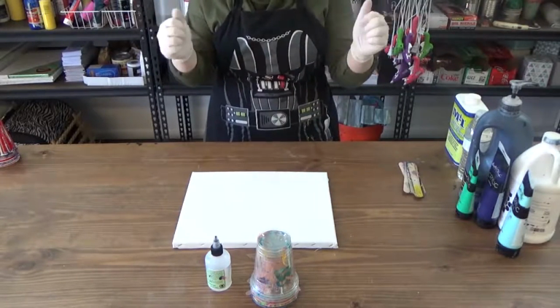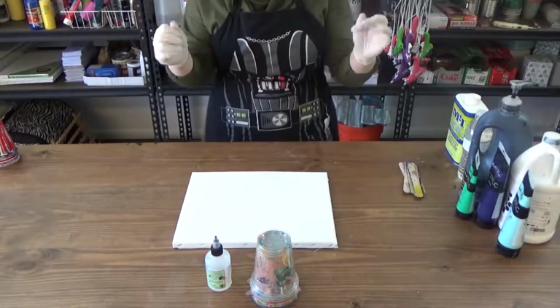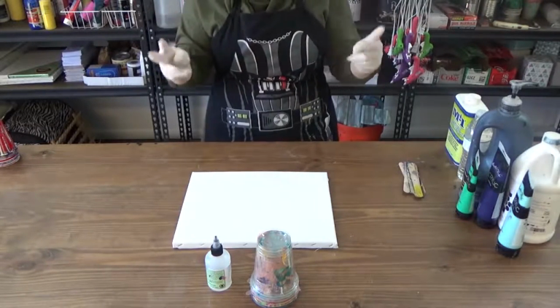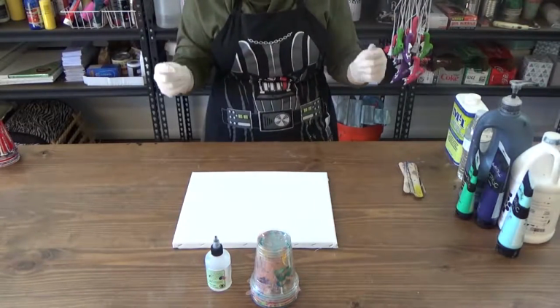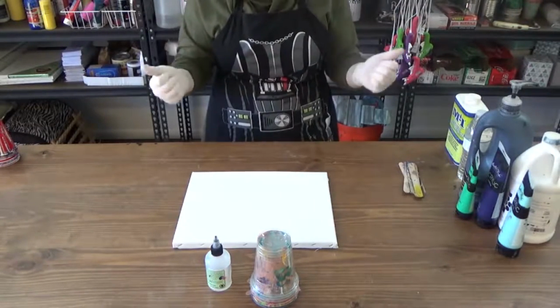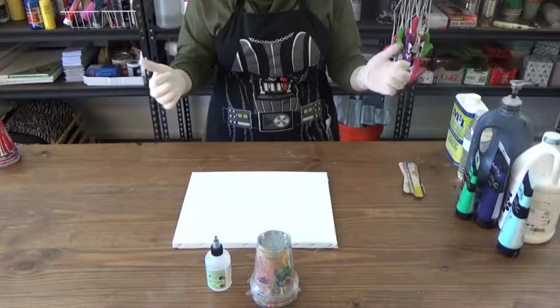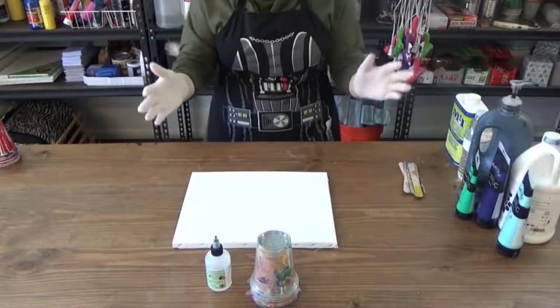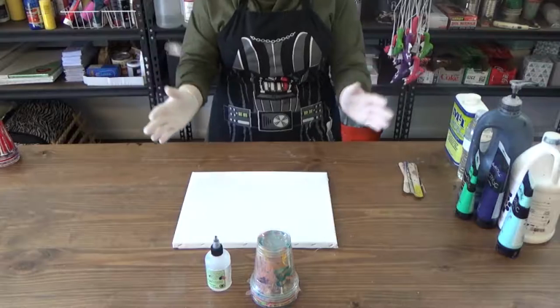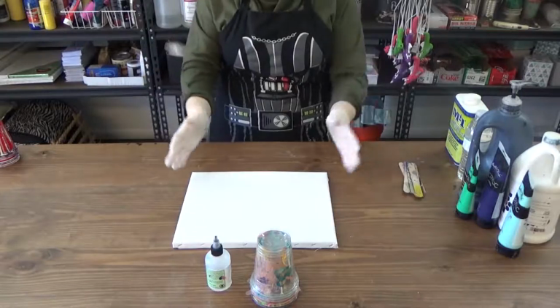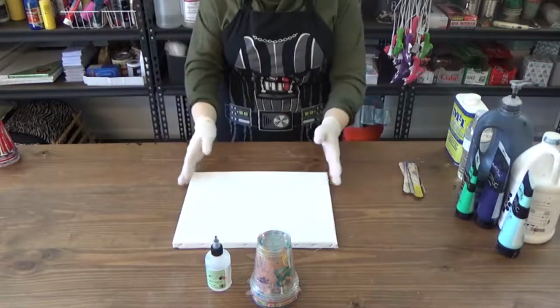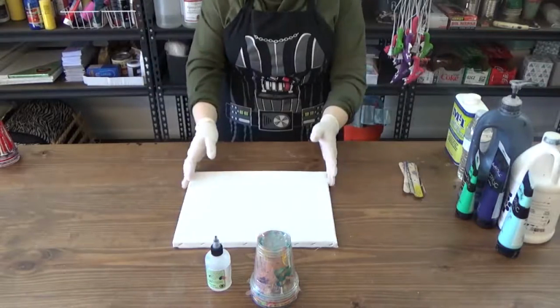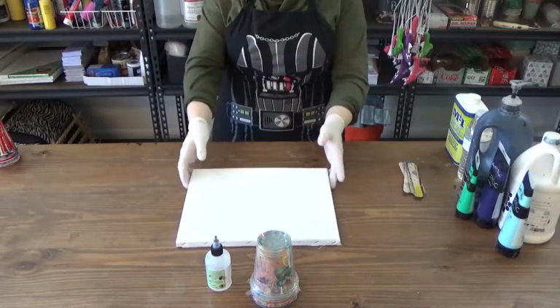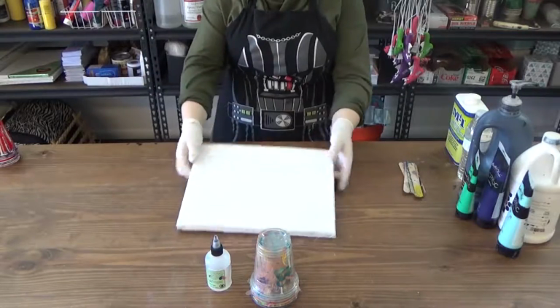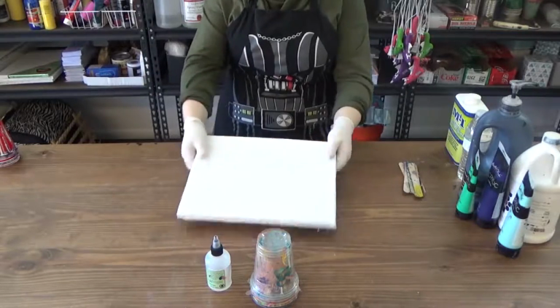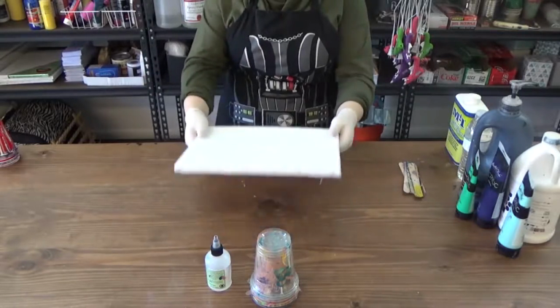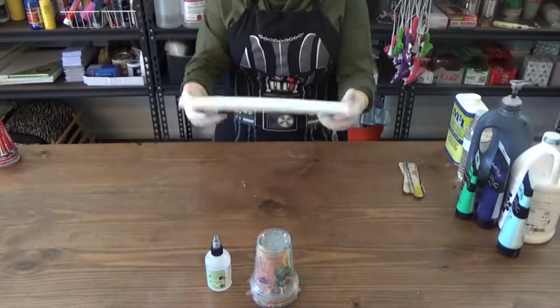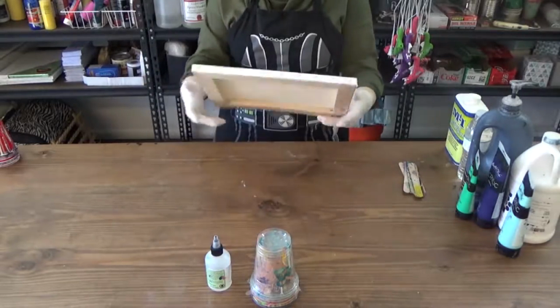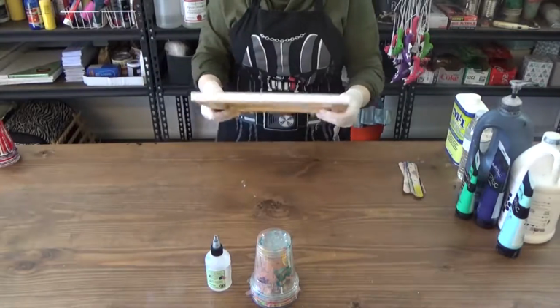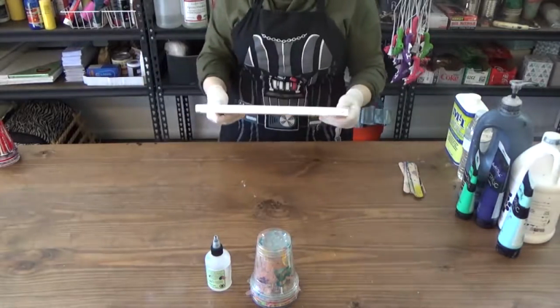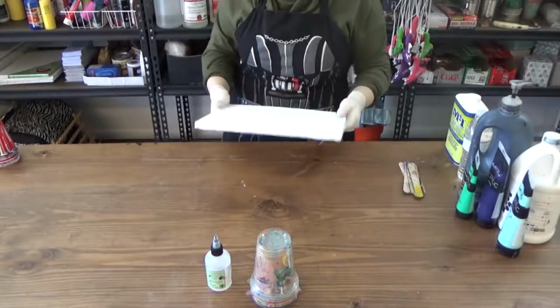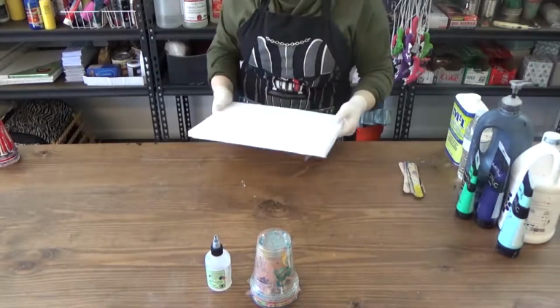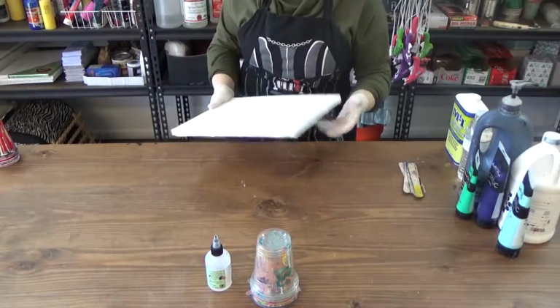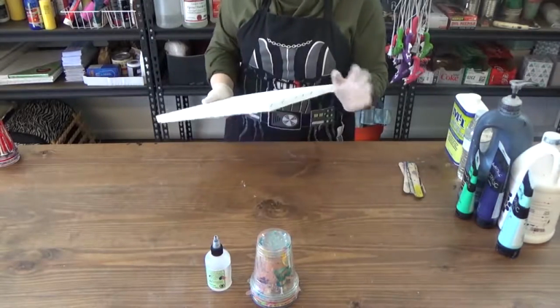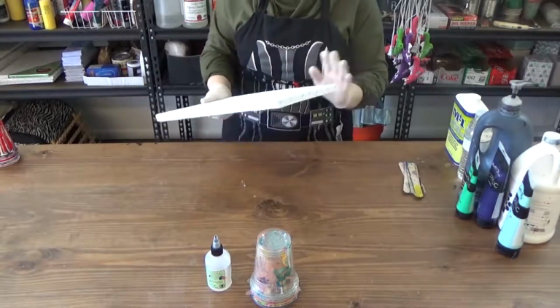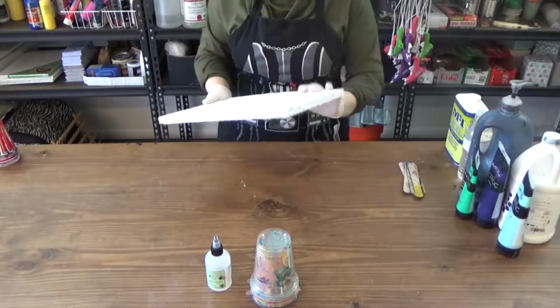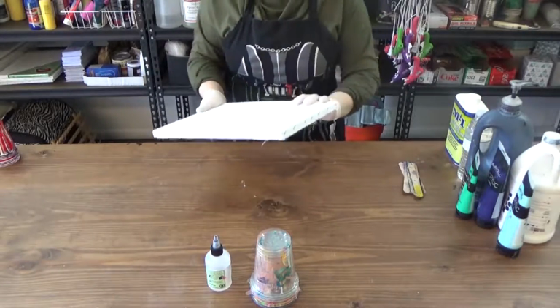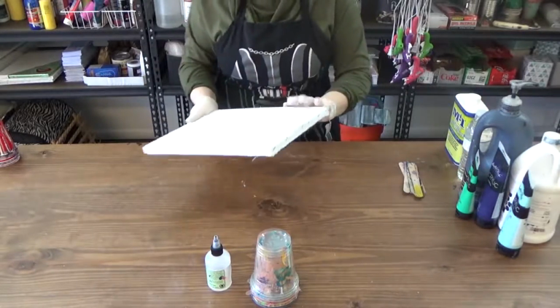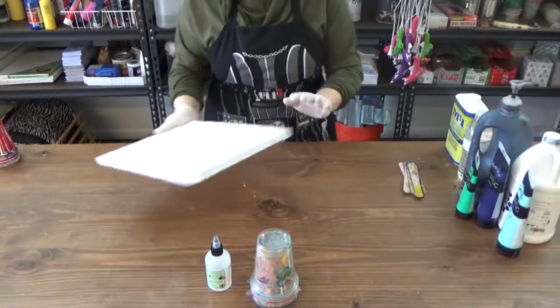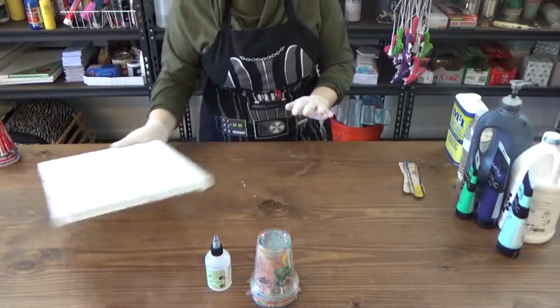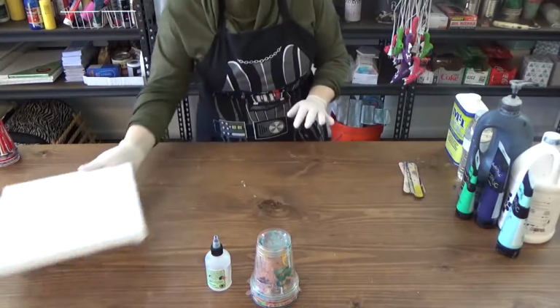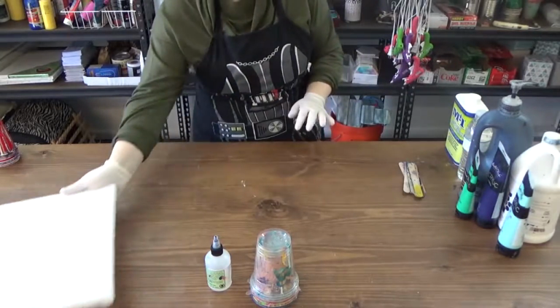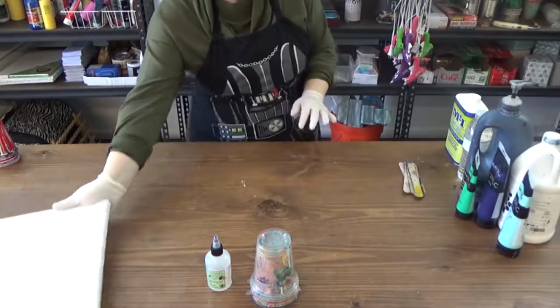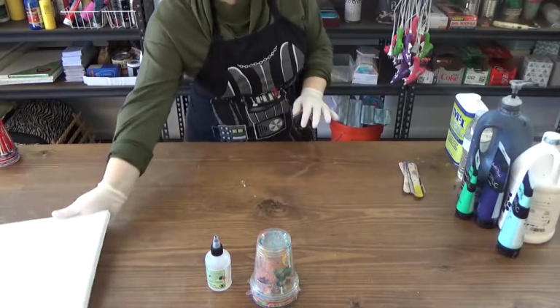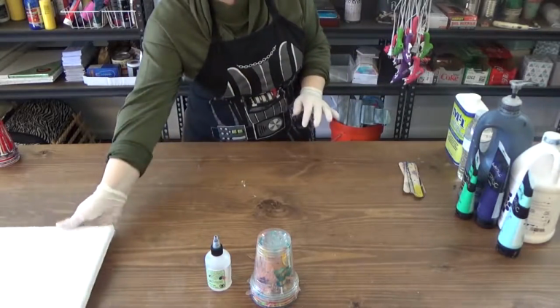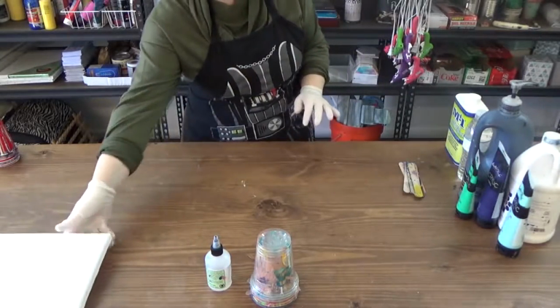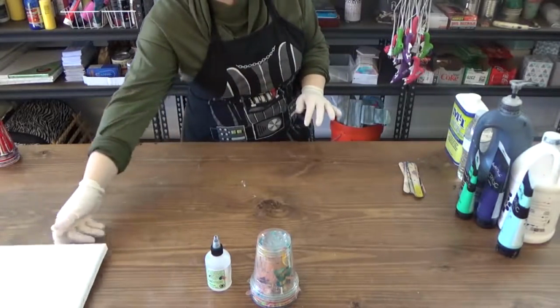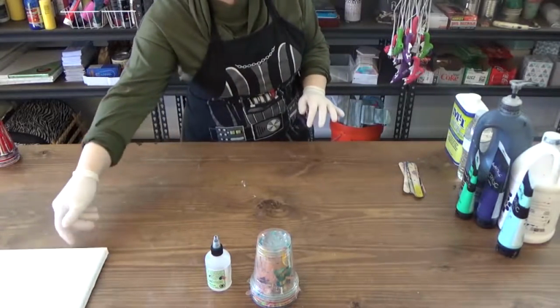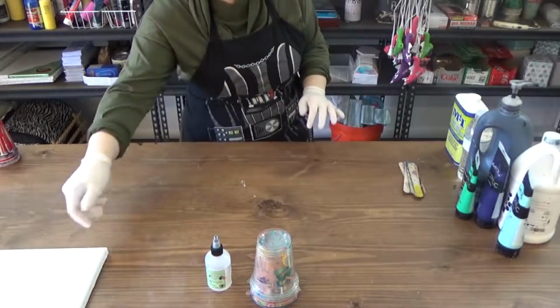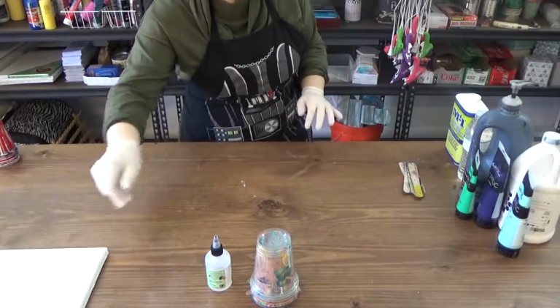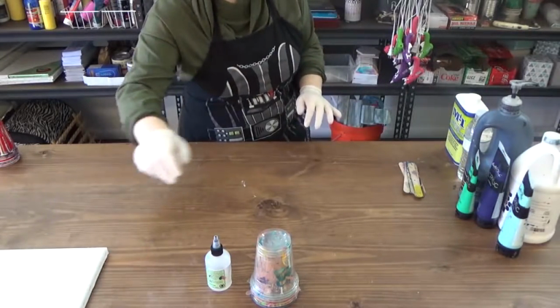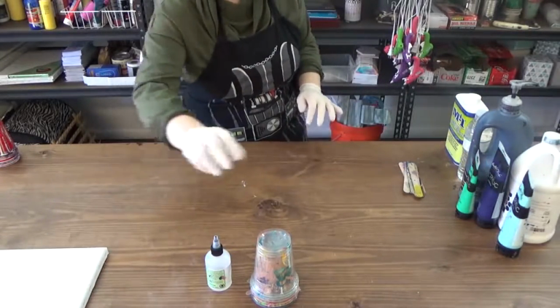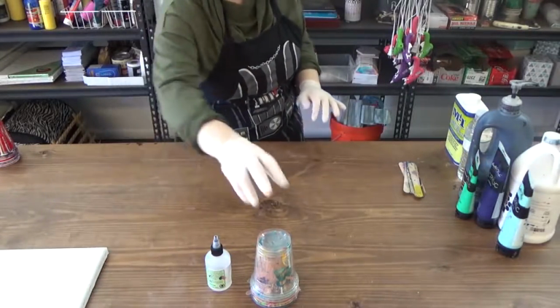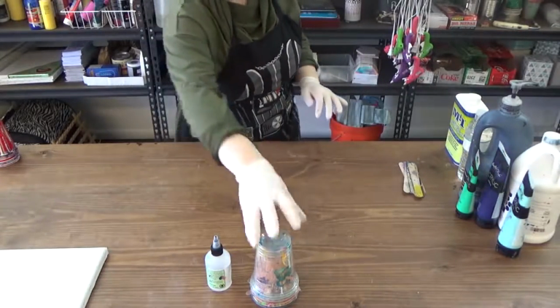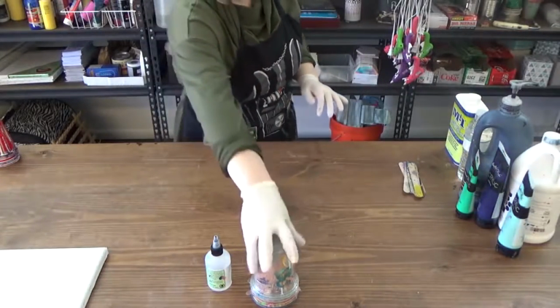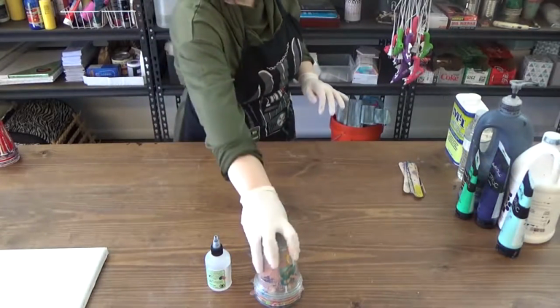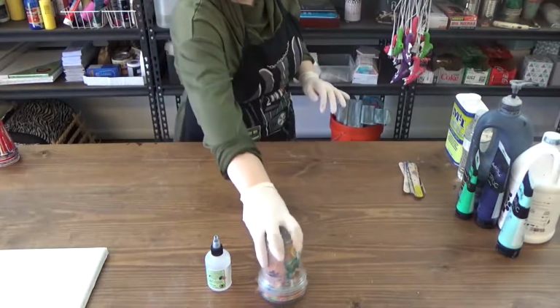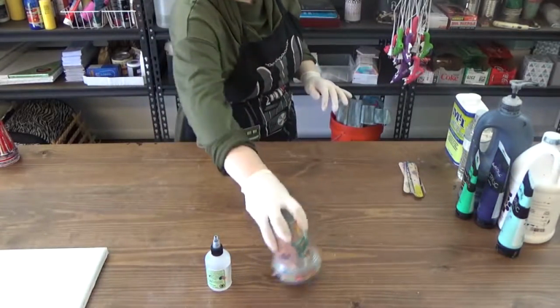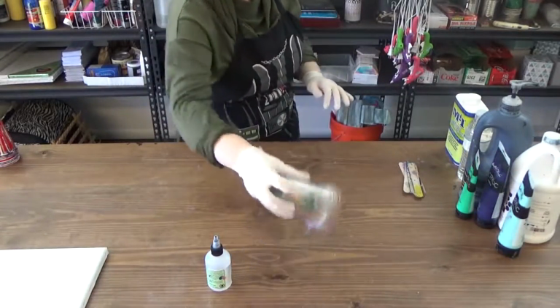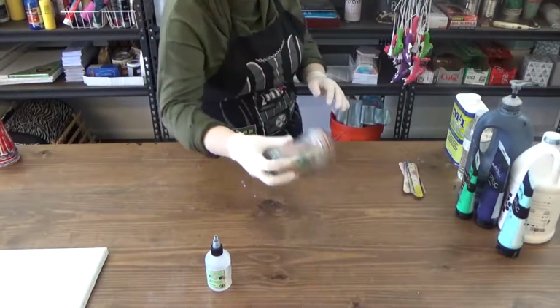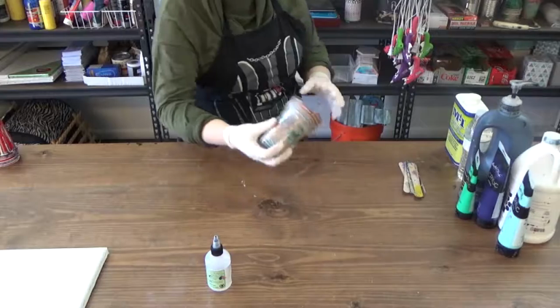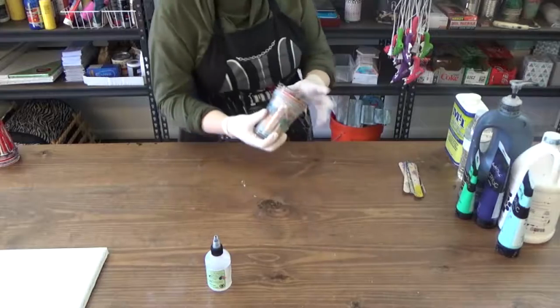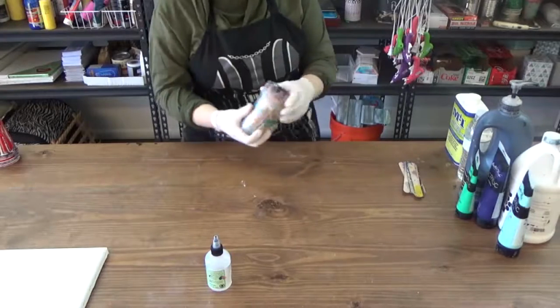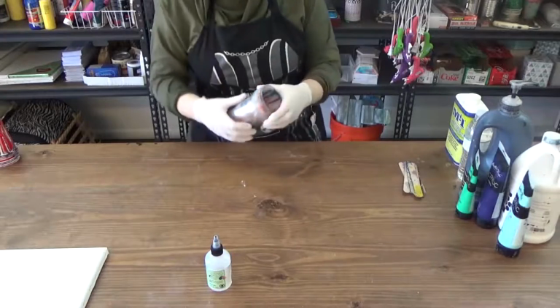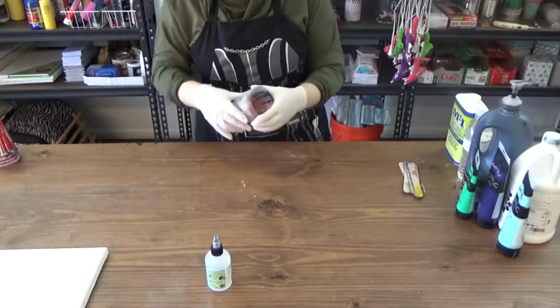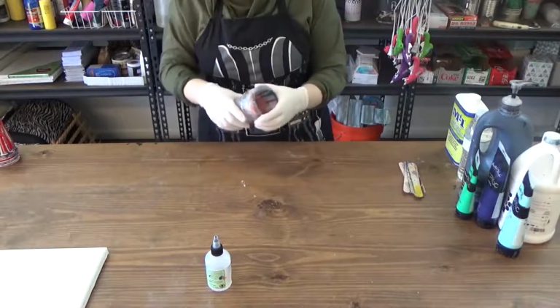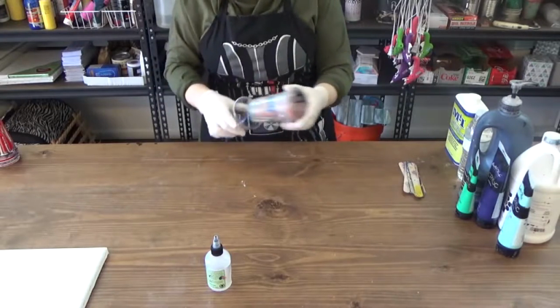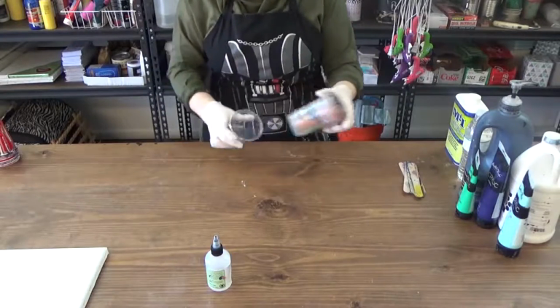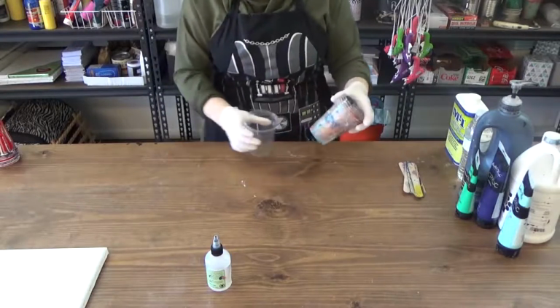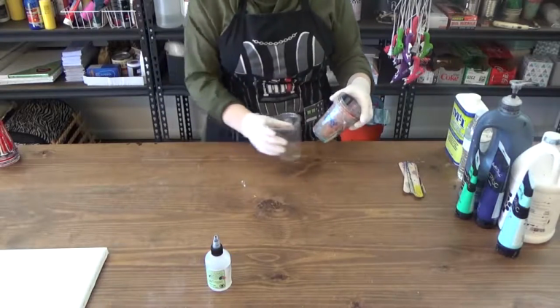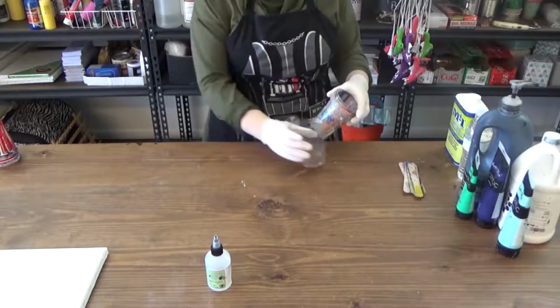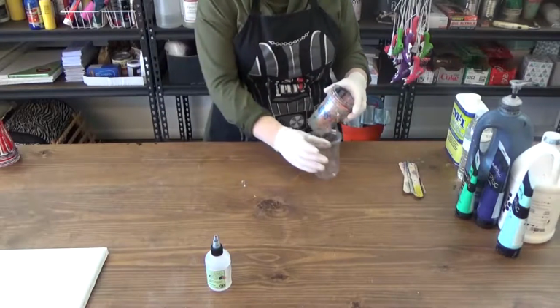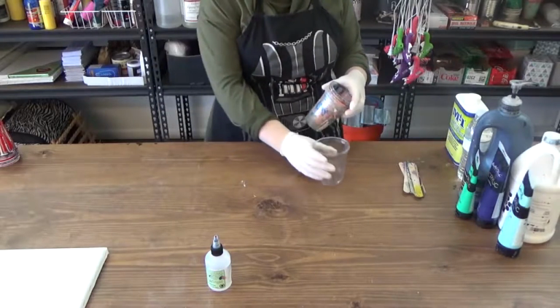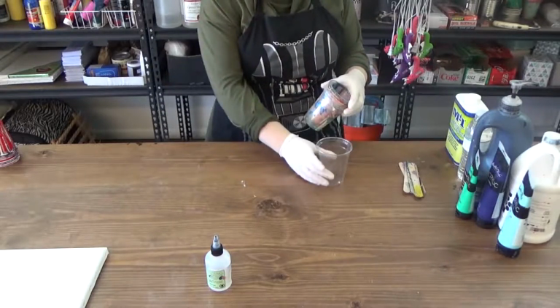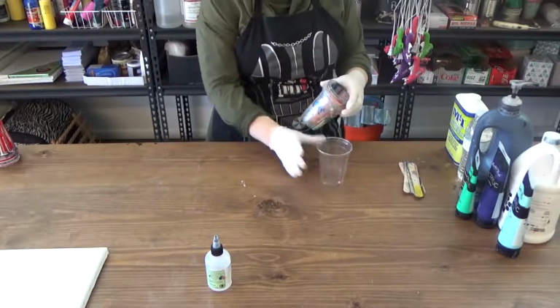You'll also need a canvas, but we're going to set that aside — we'll get to it later. First, we'll need to mix our paint.